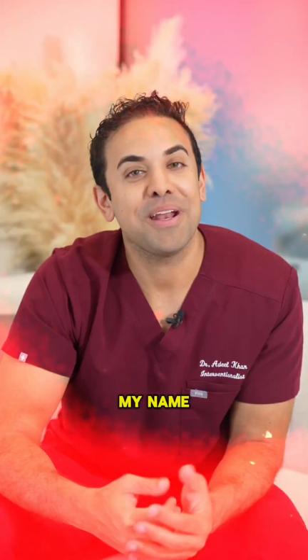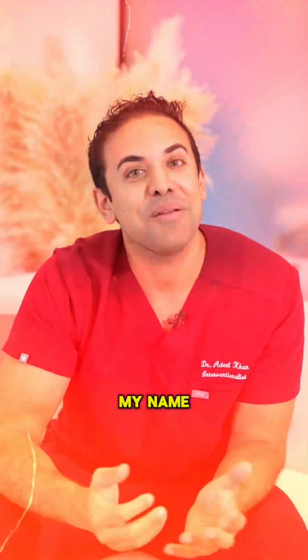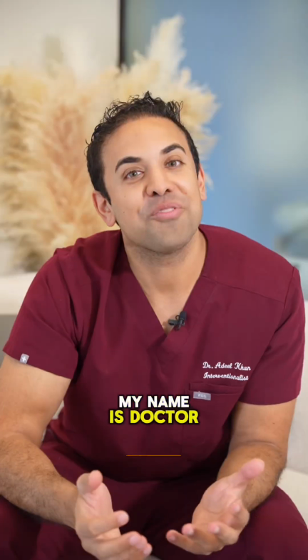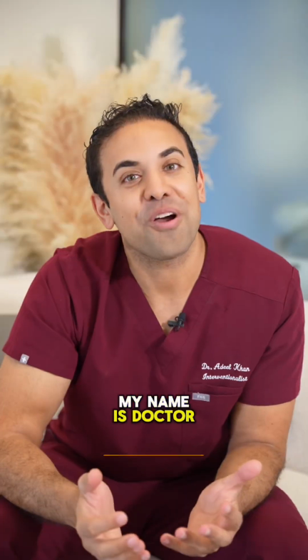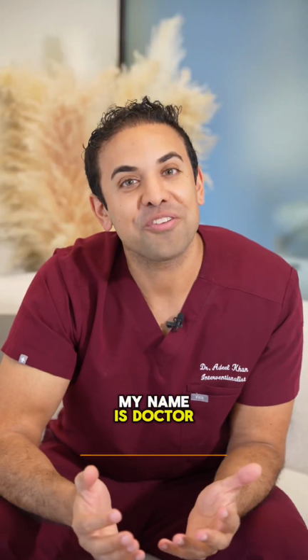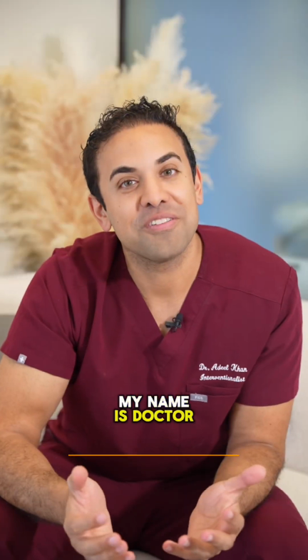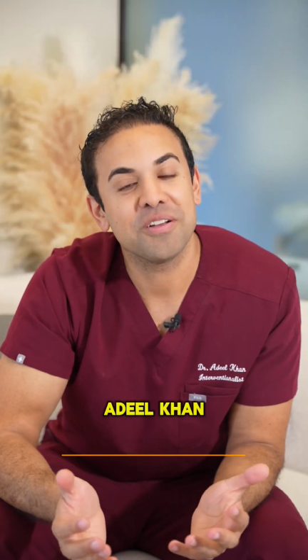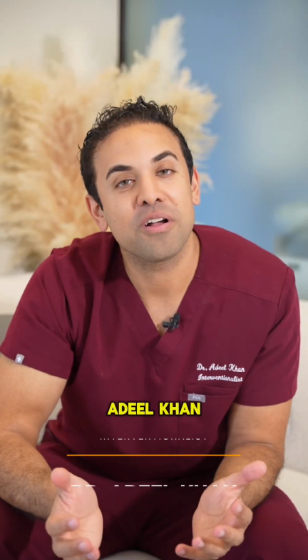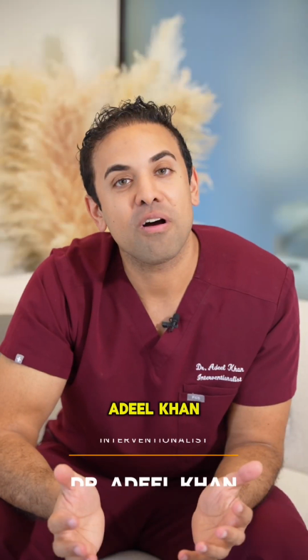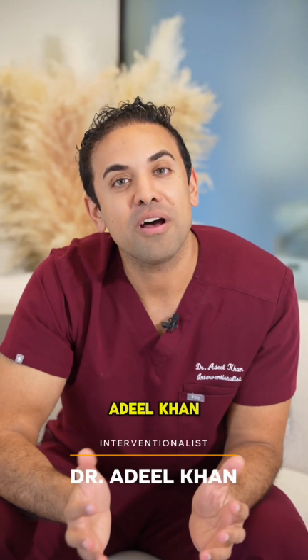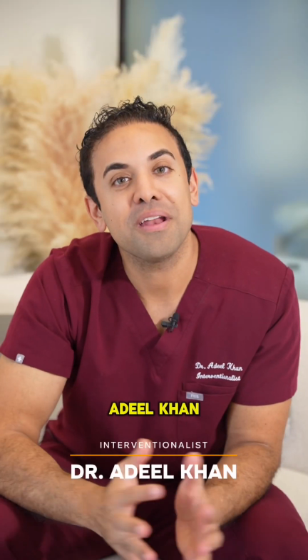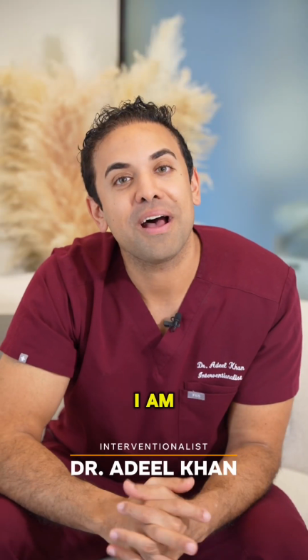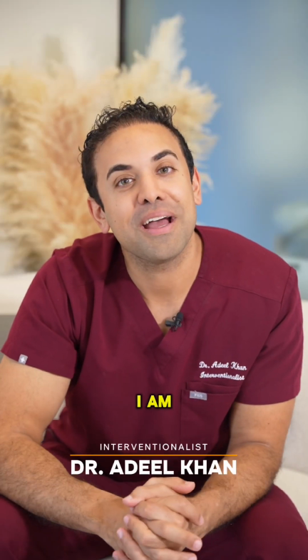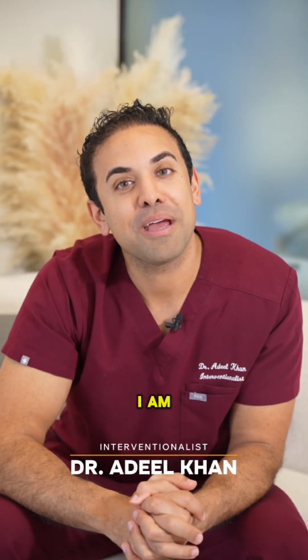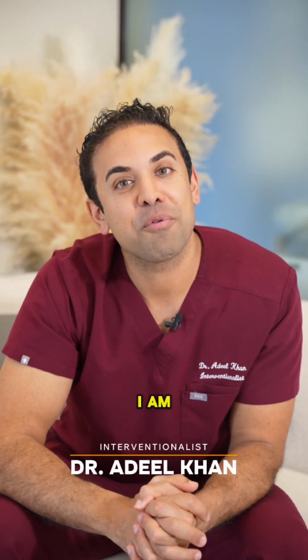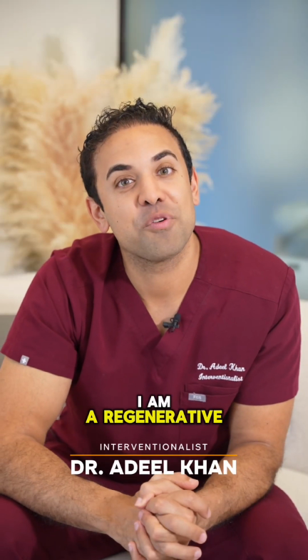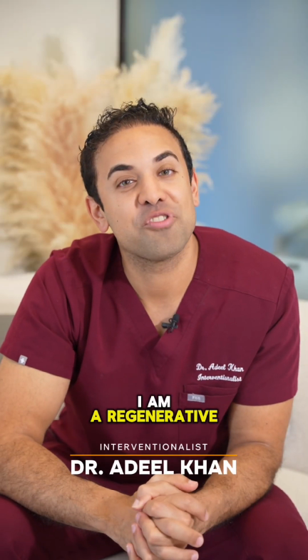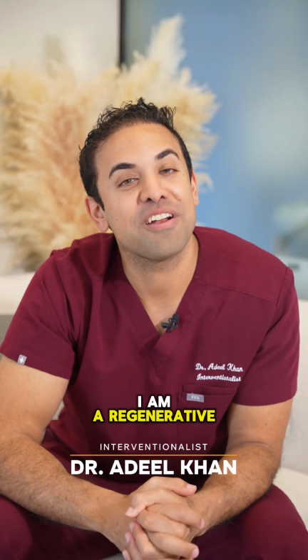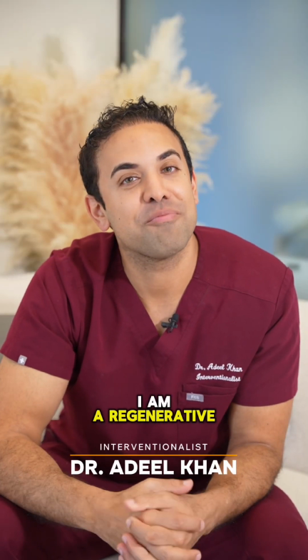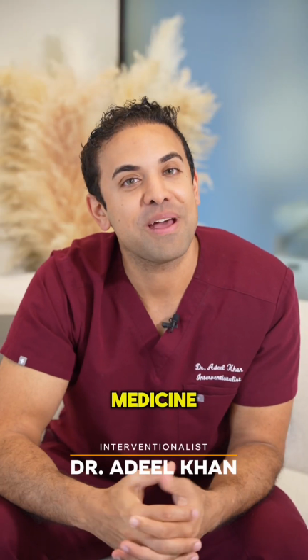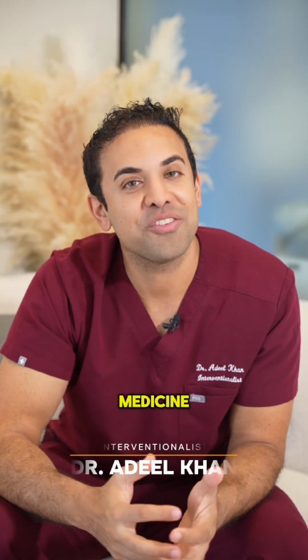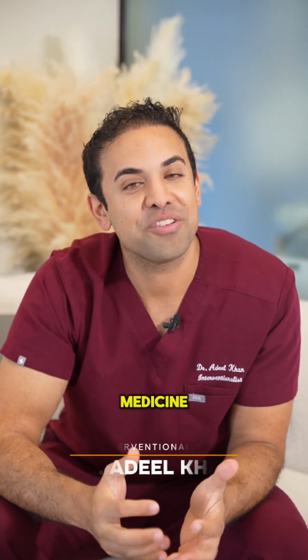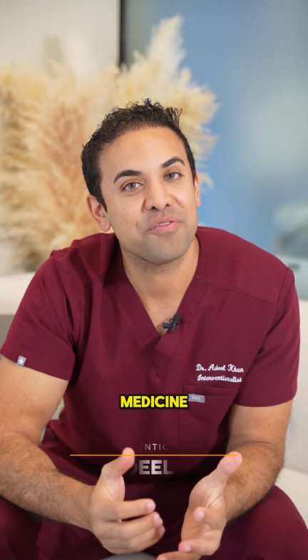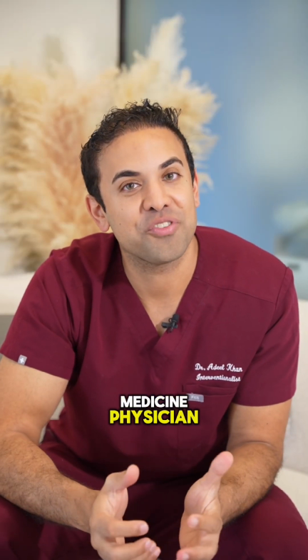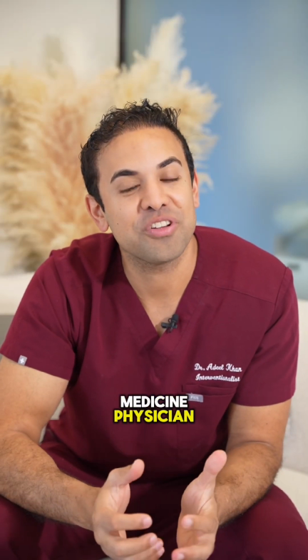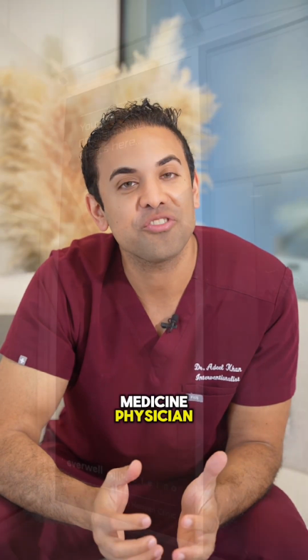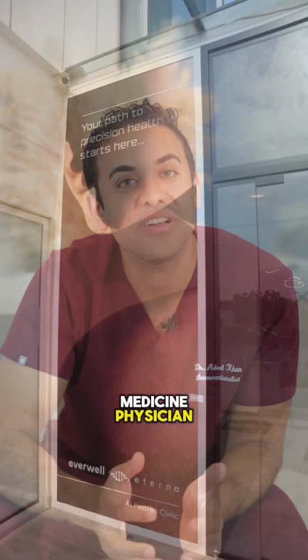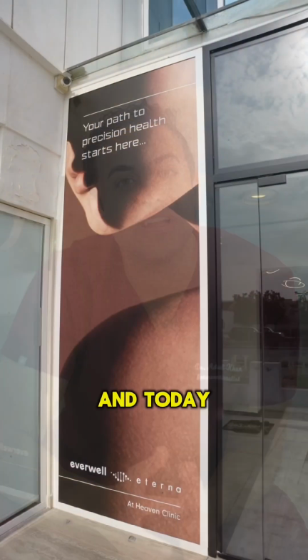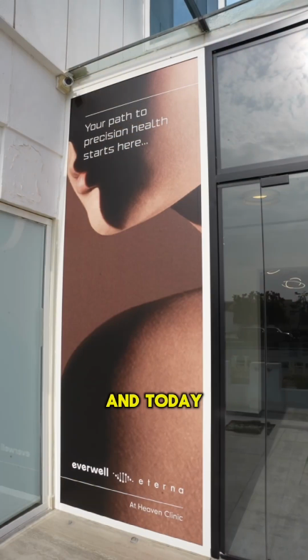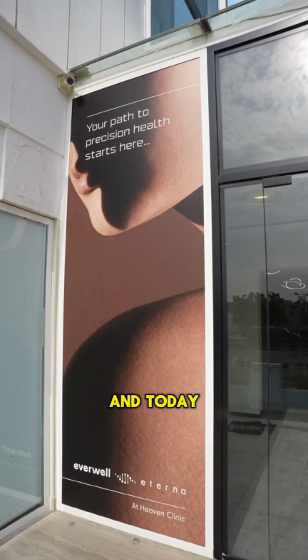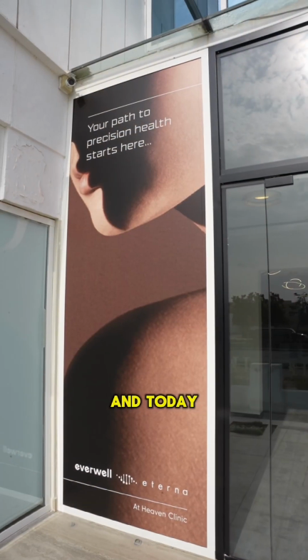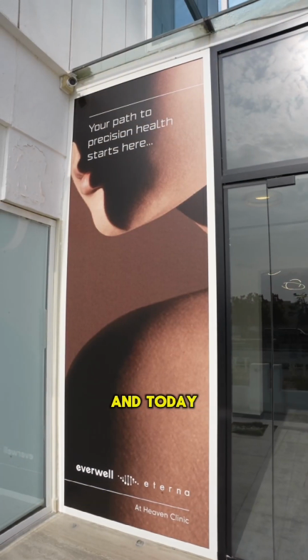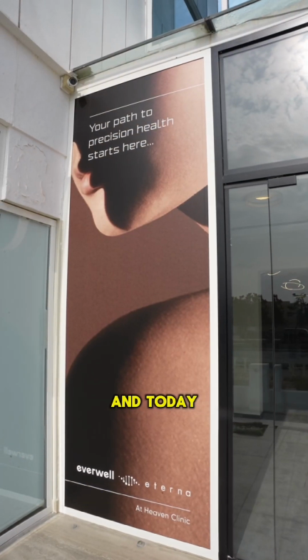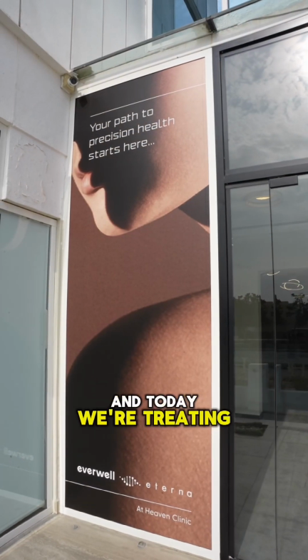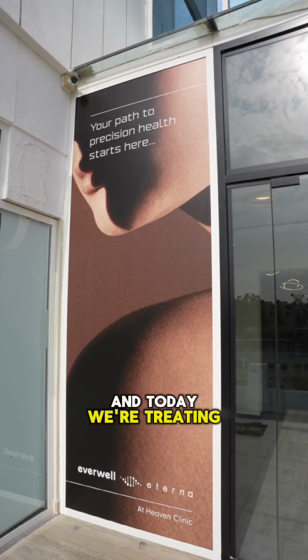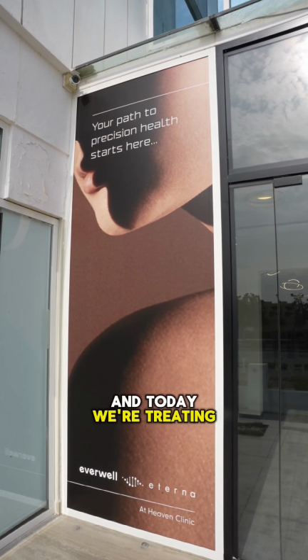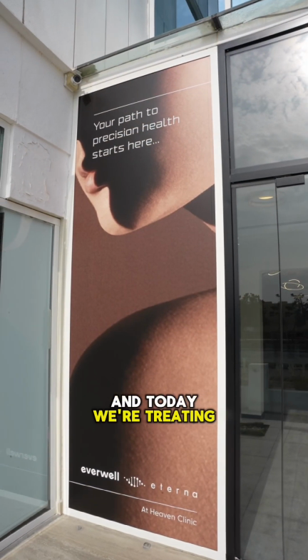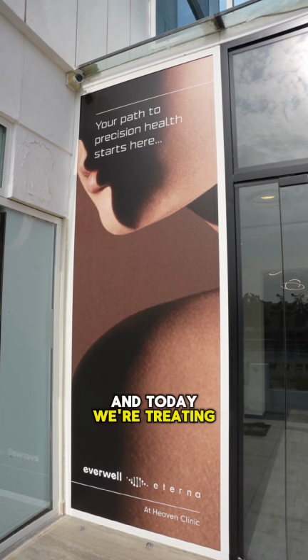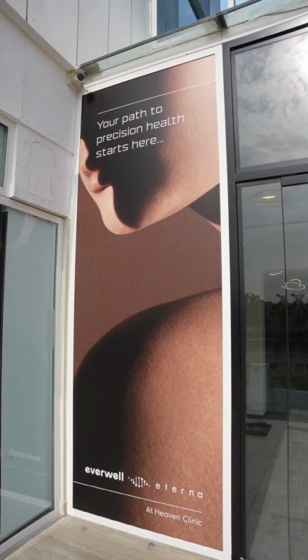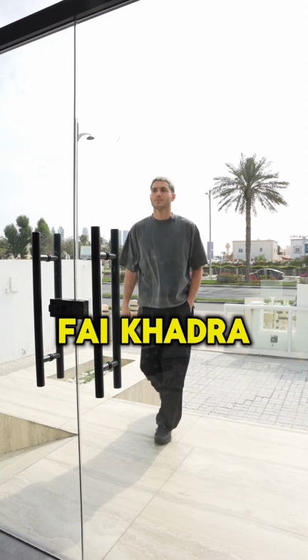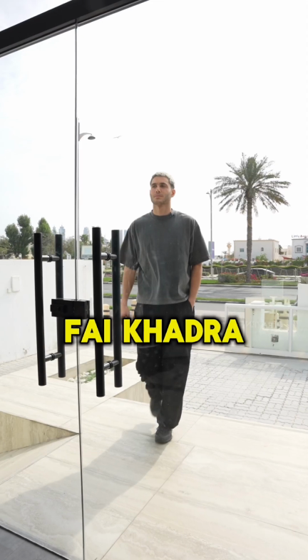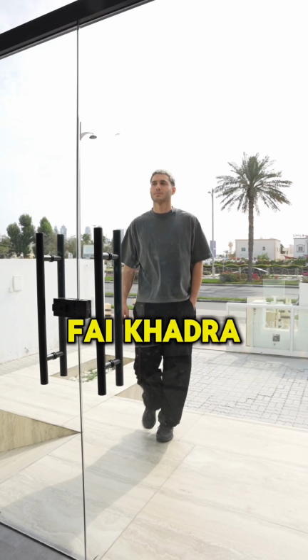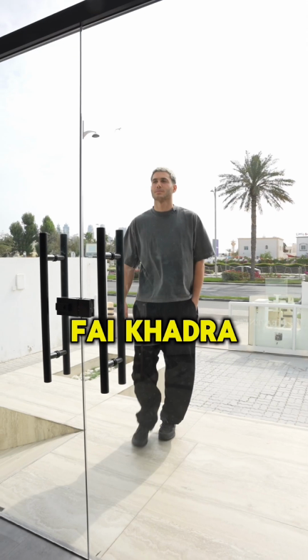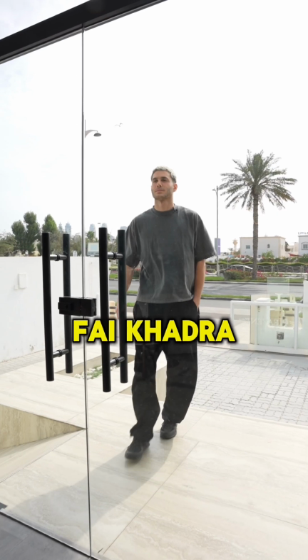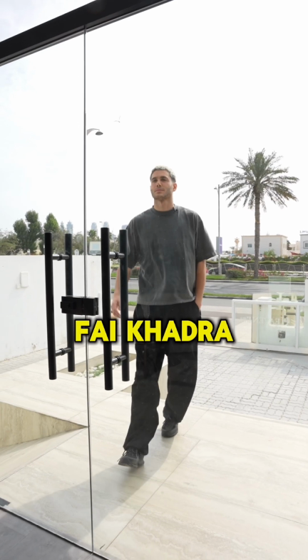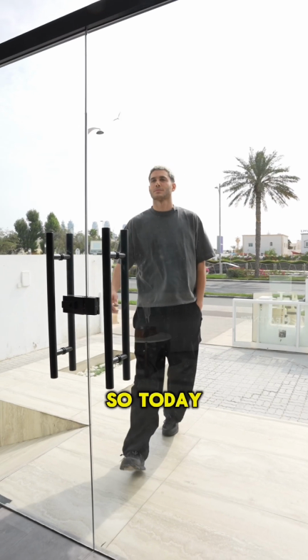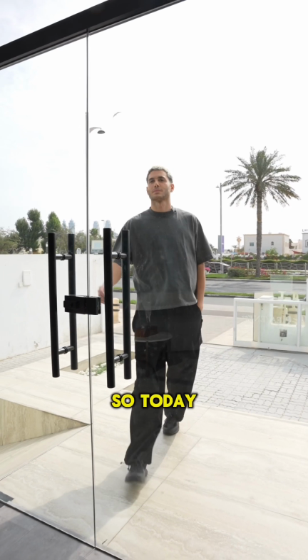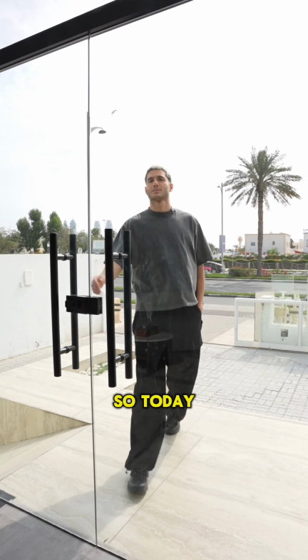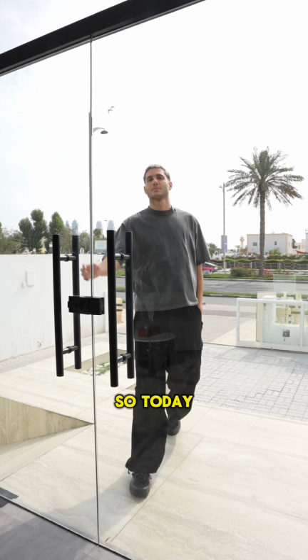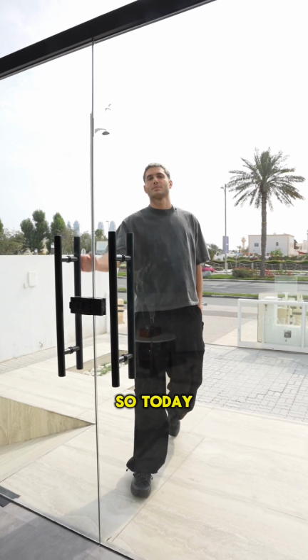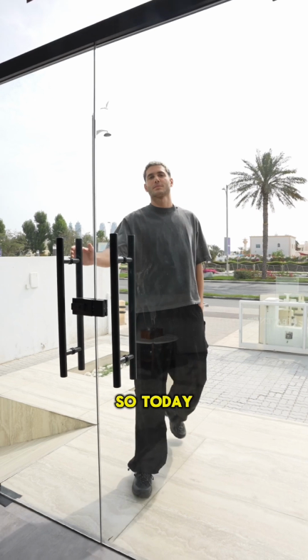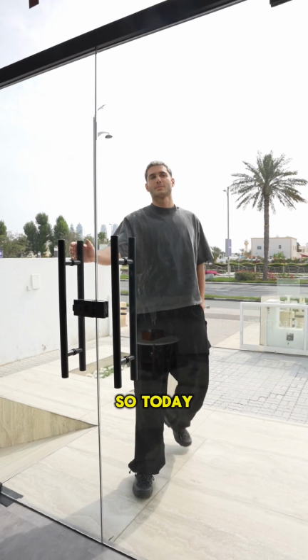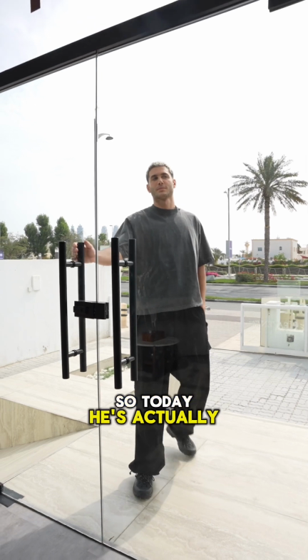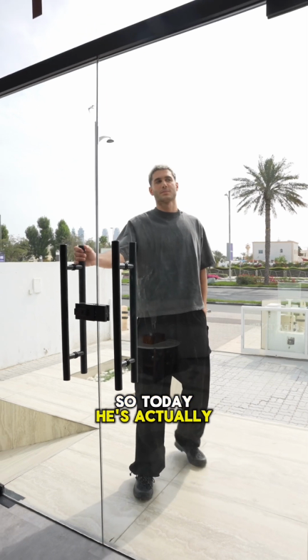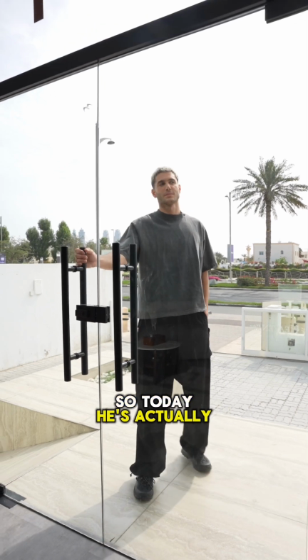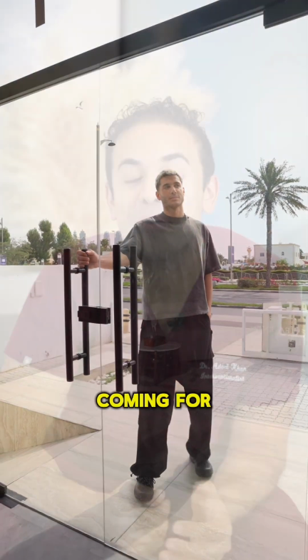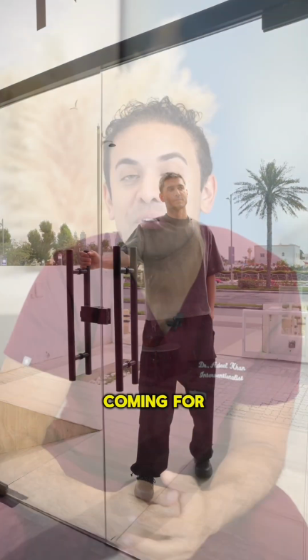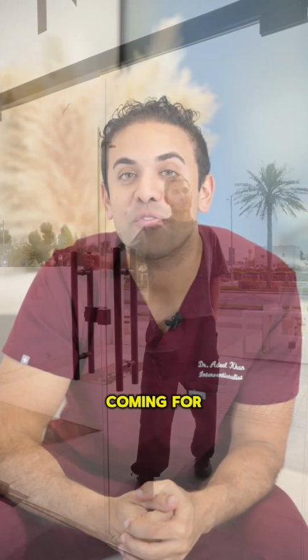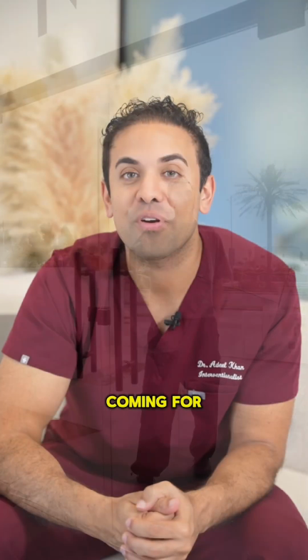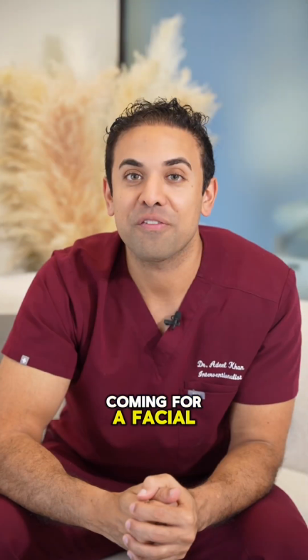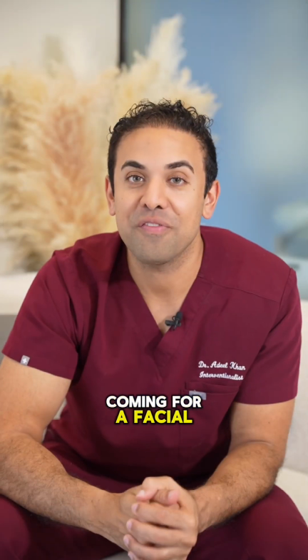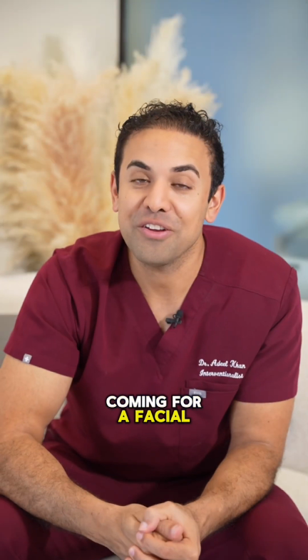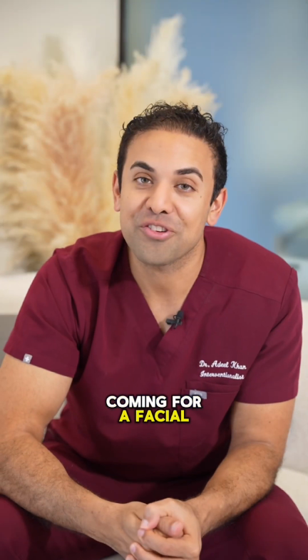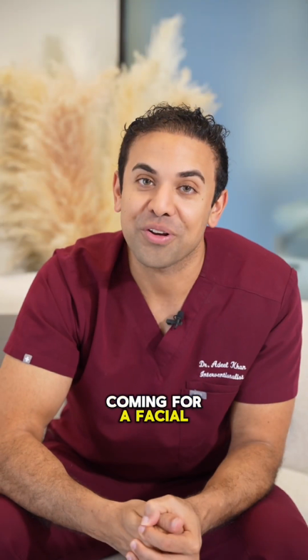My name is Dr. Adil Khan. I am a regenerative medicine physician, and today we're treating Faye. He's coming in for a facial —